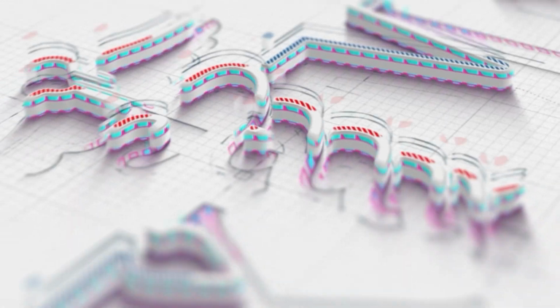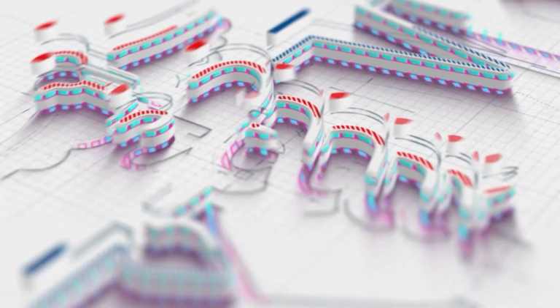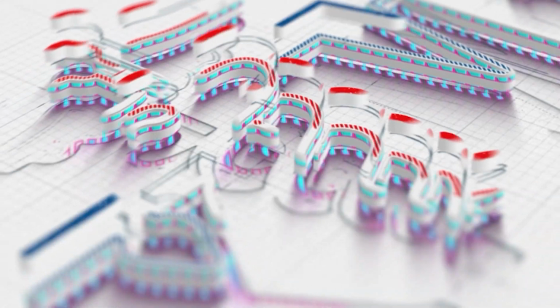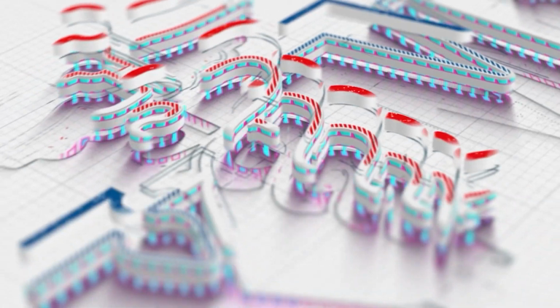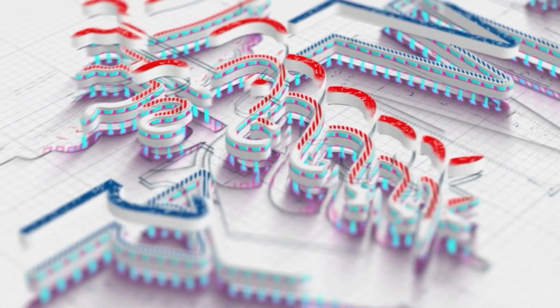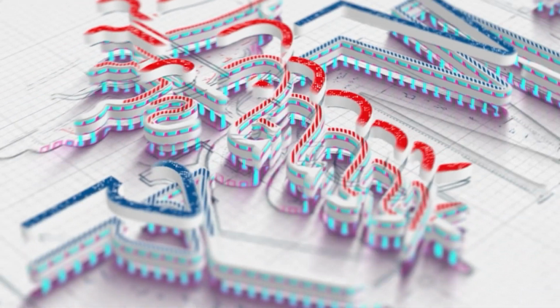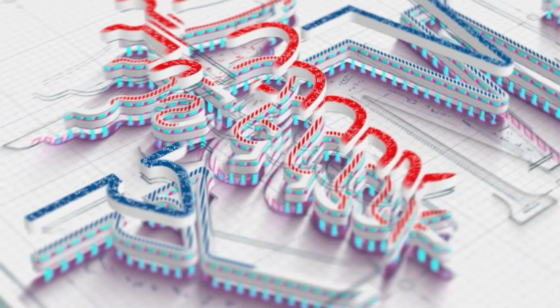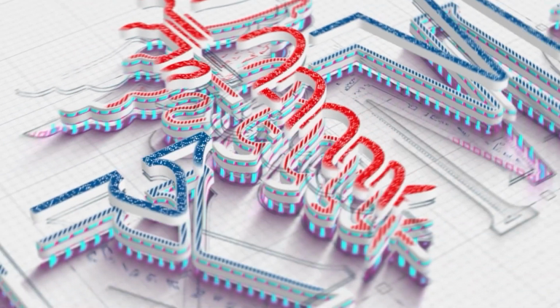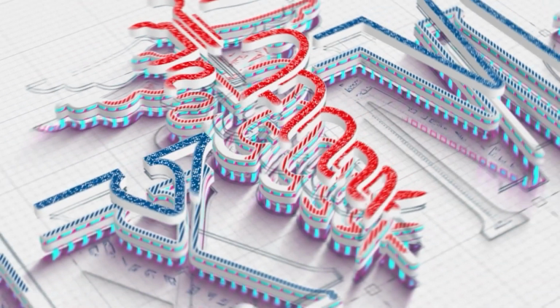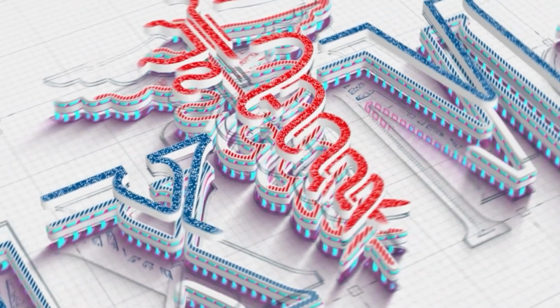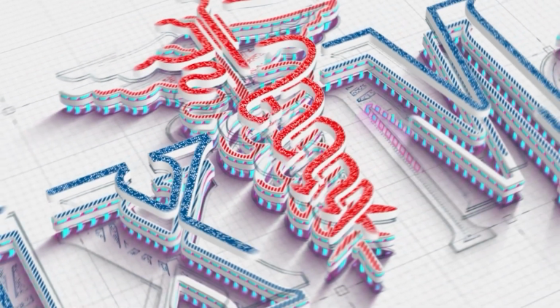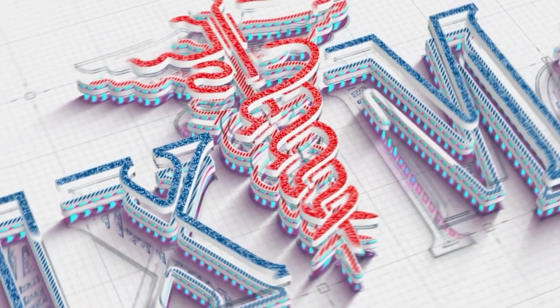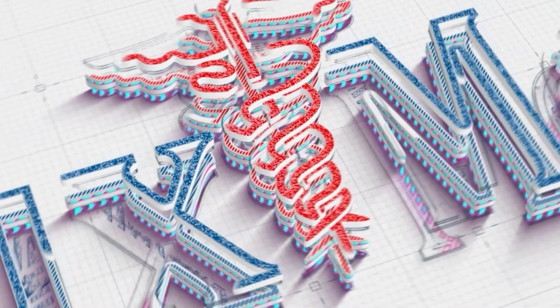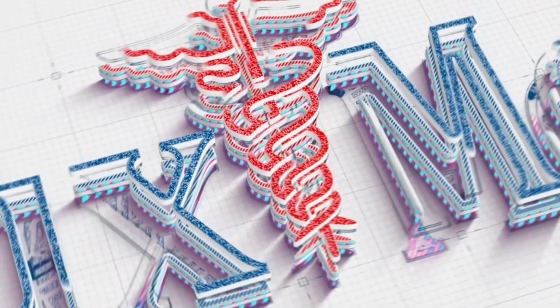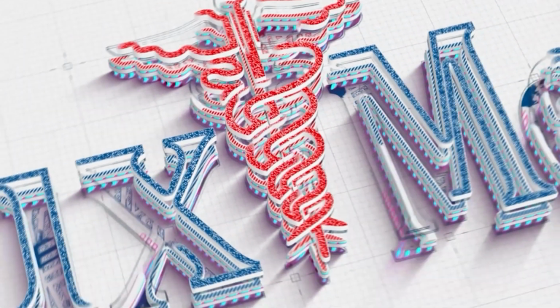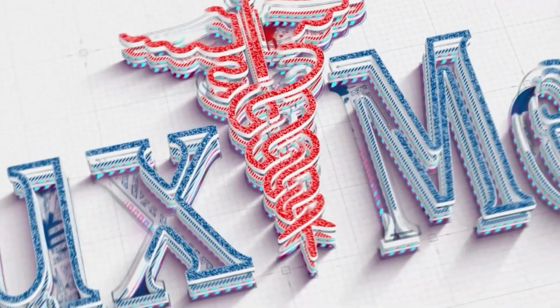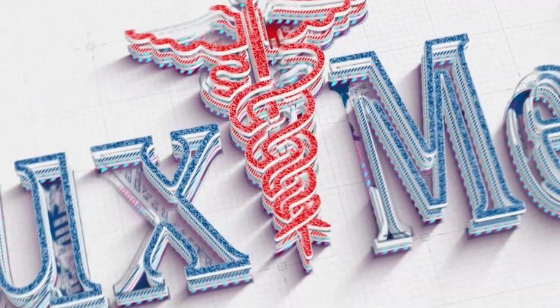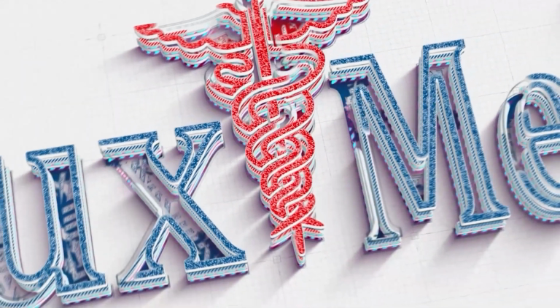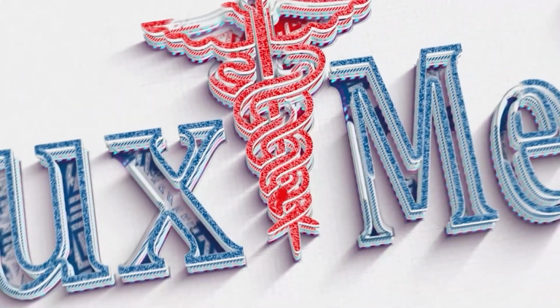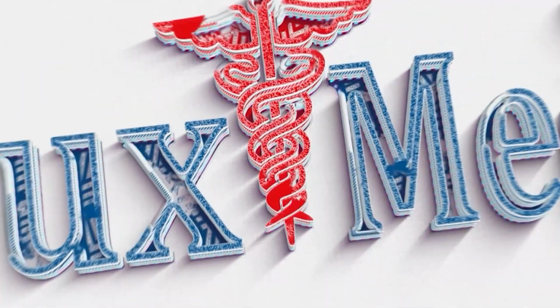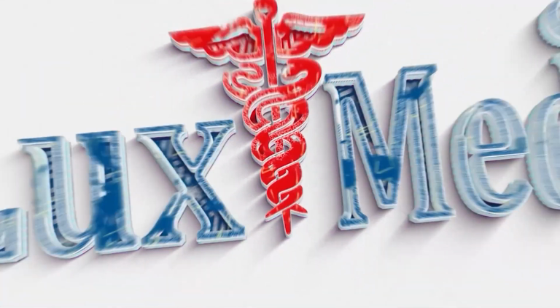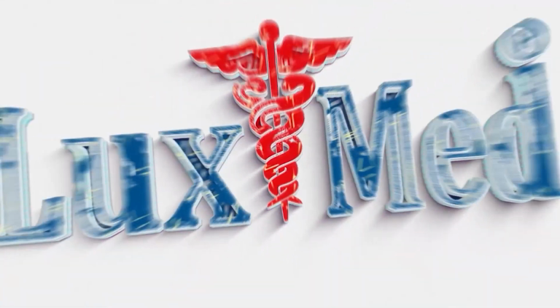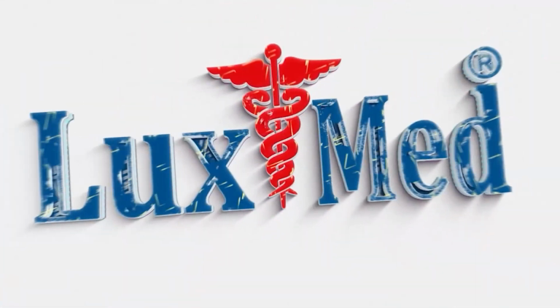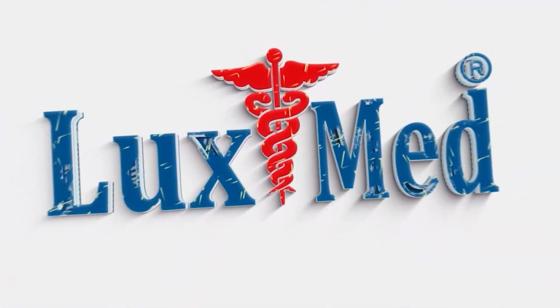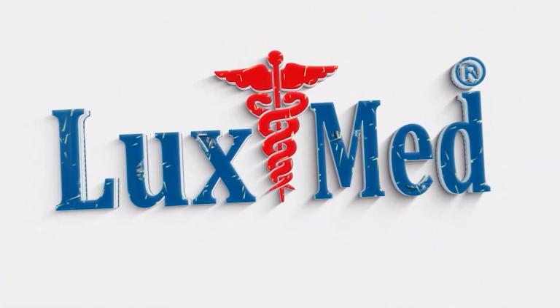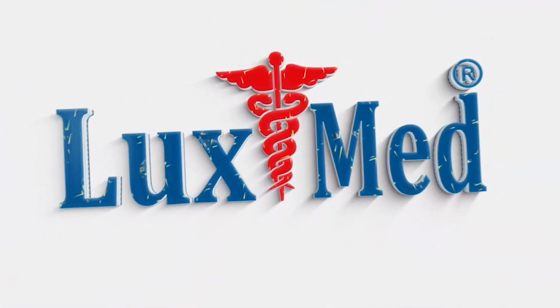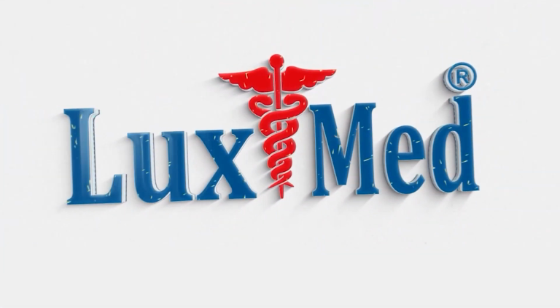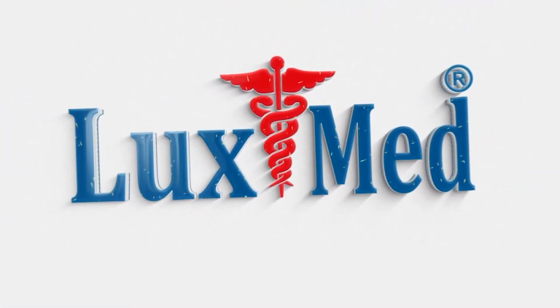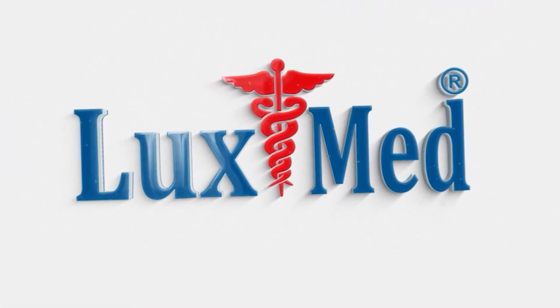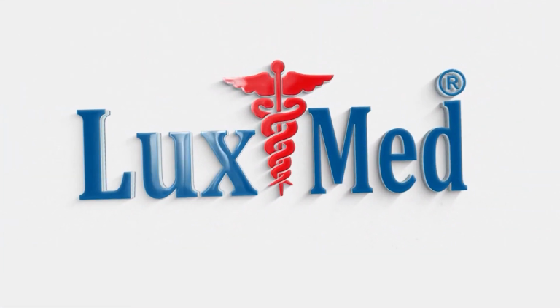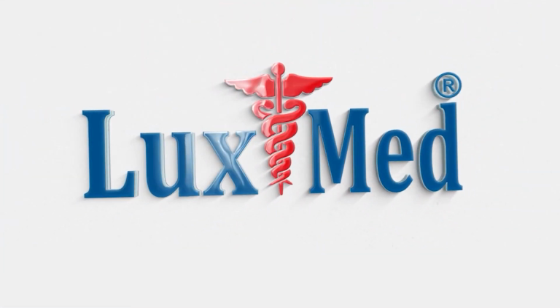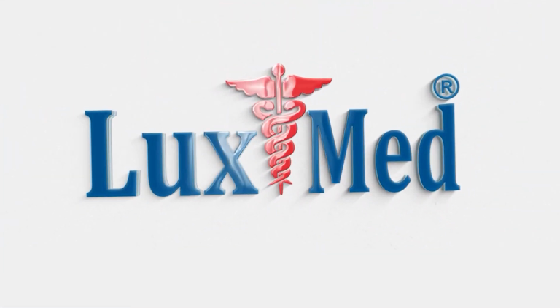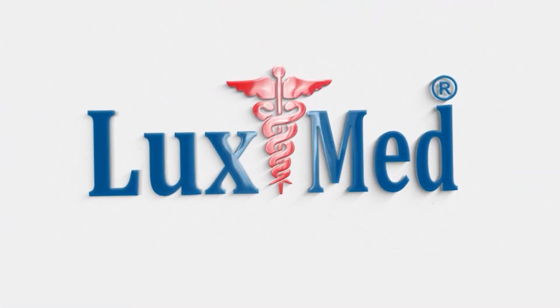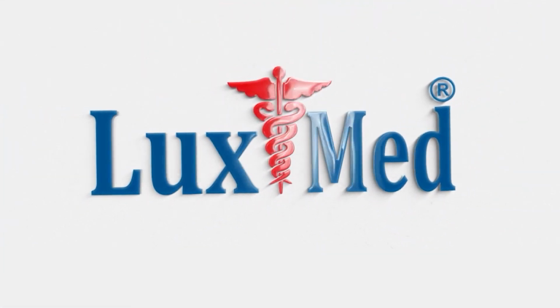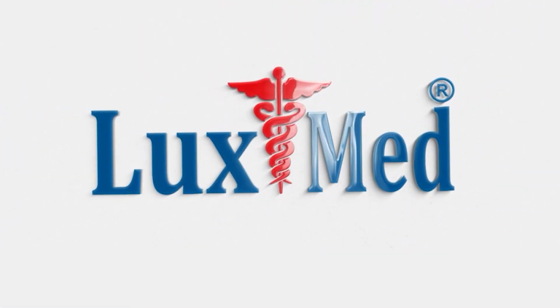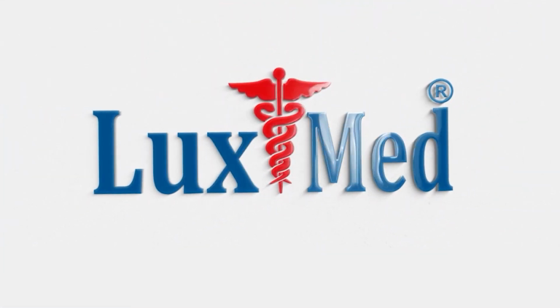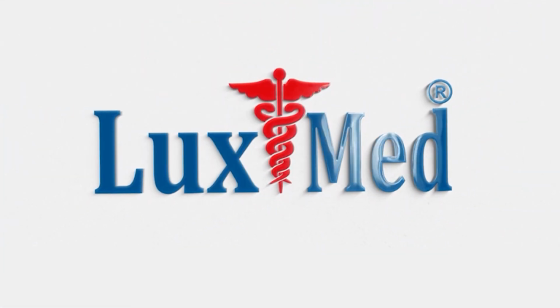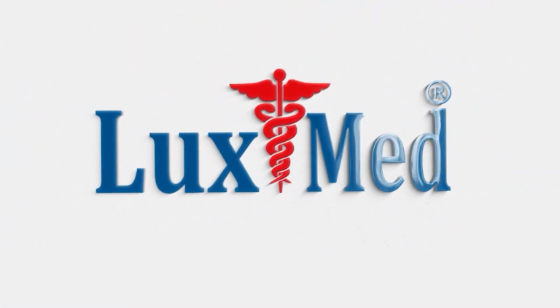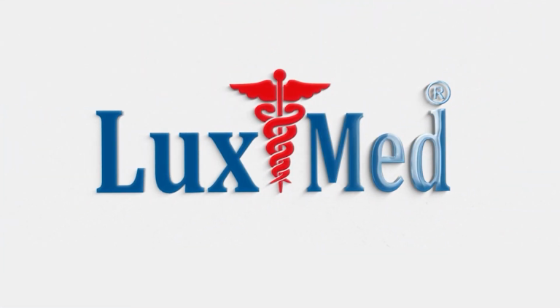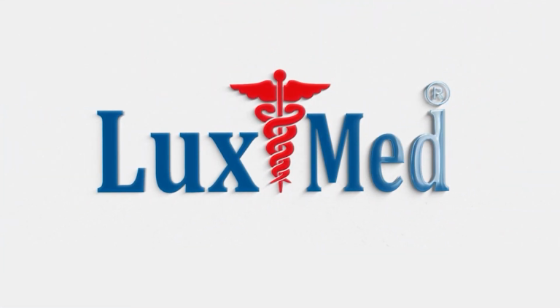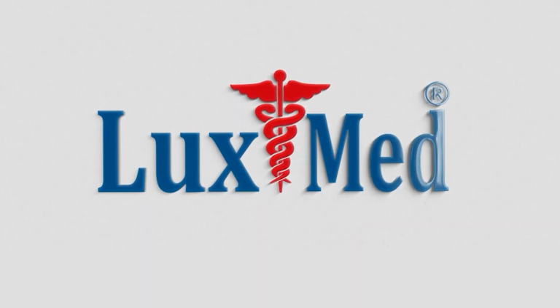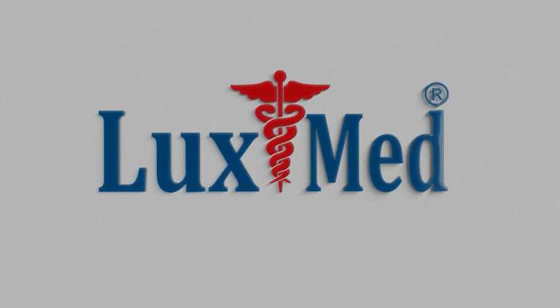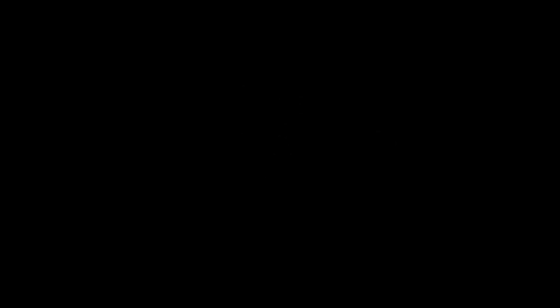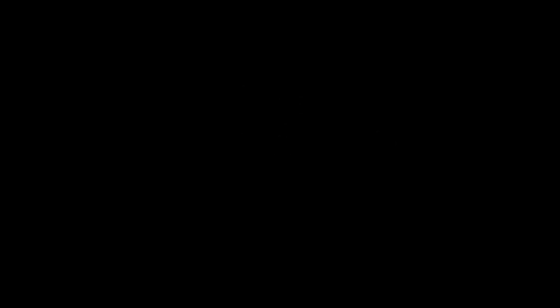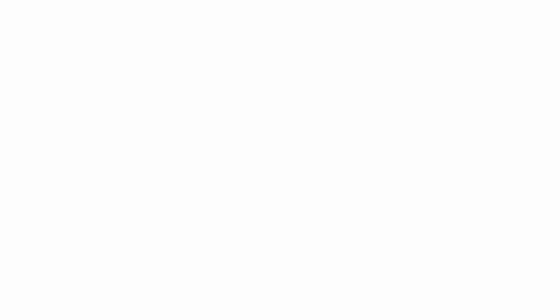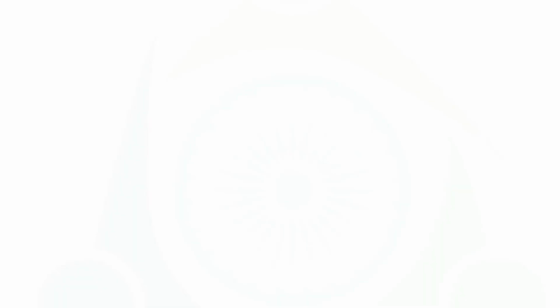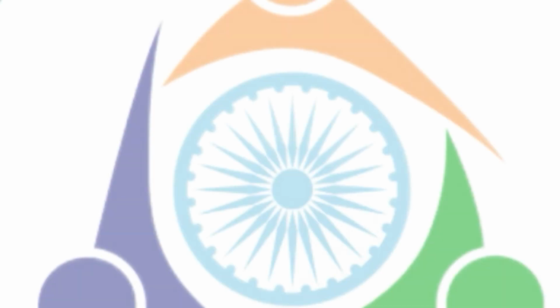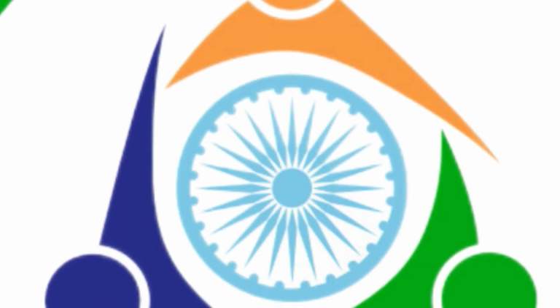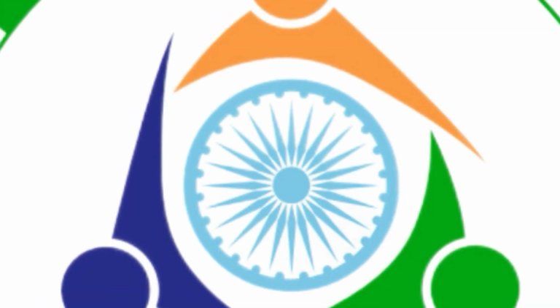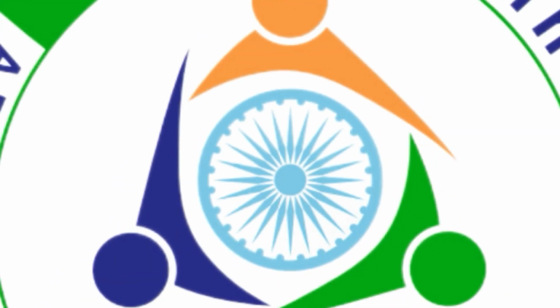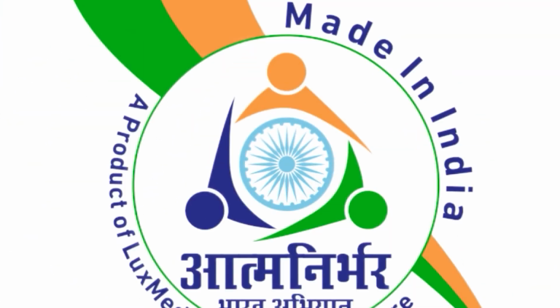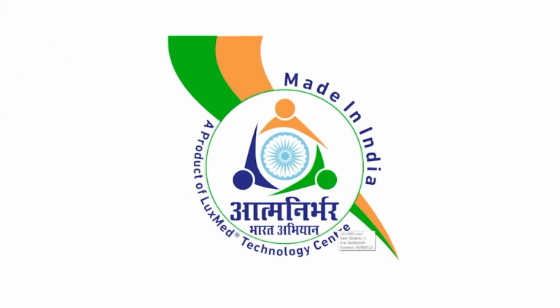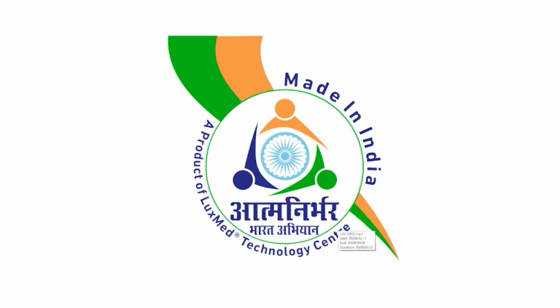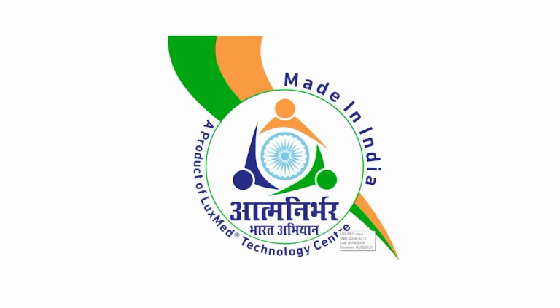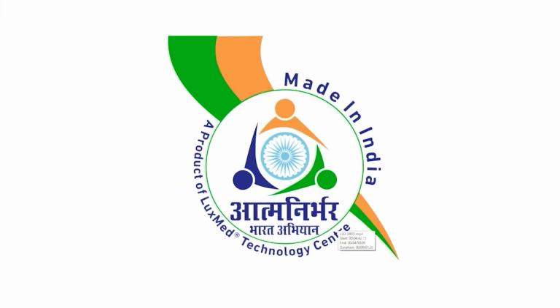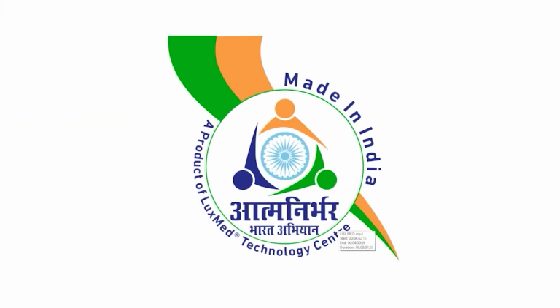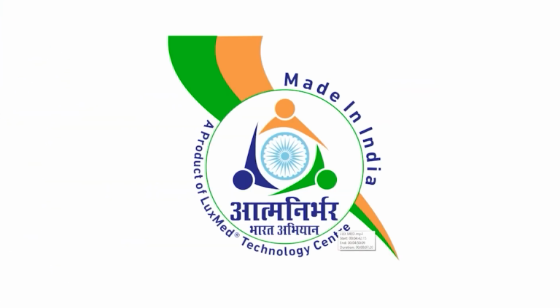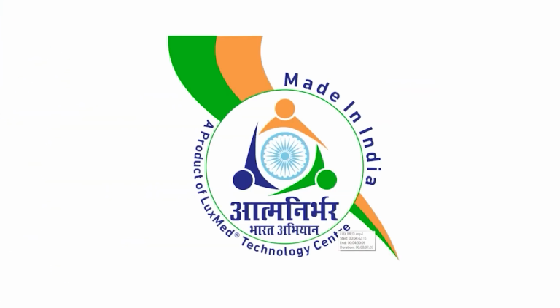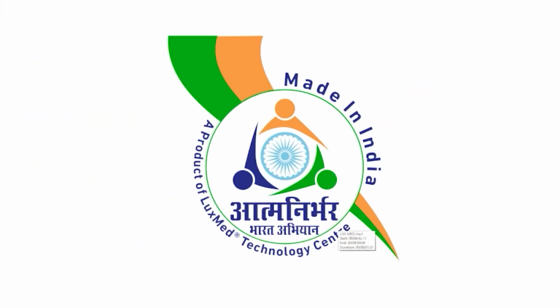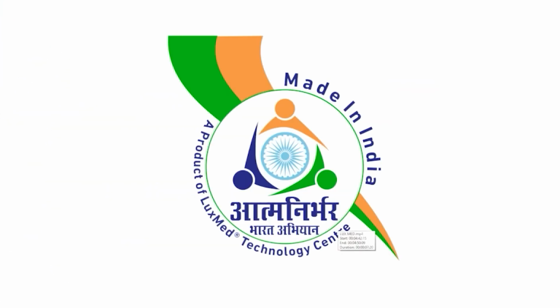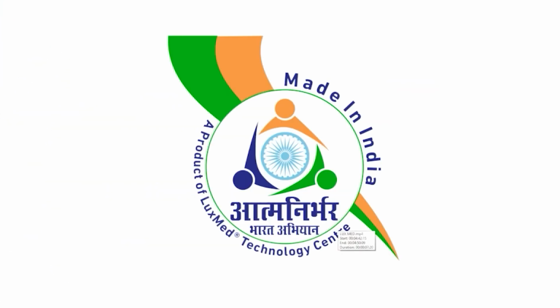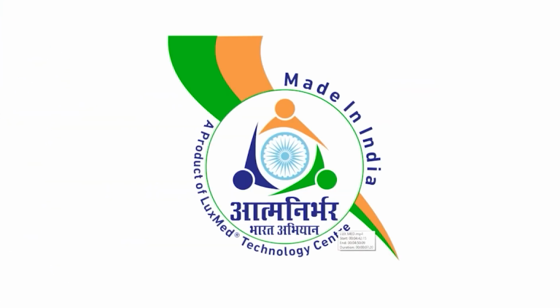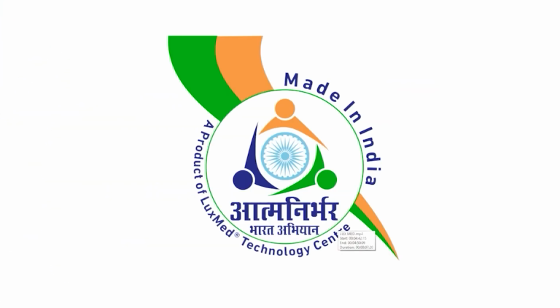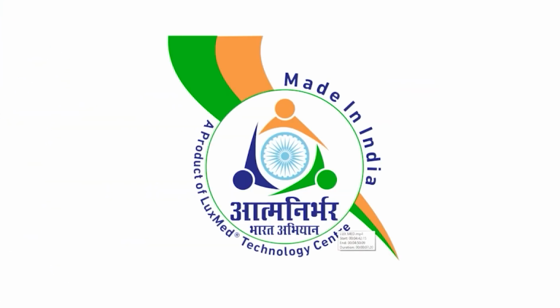Welcome to LuxMed, a testament to the Make-in-India mission, a global force redefining healthcare.